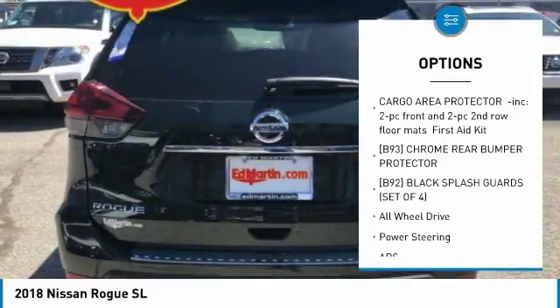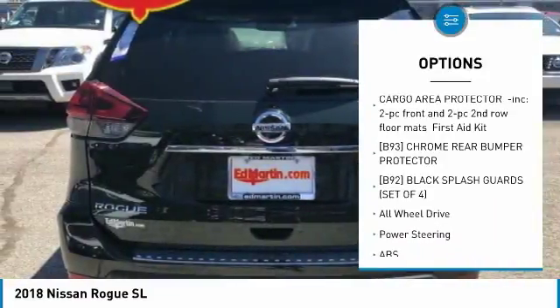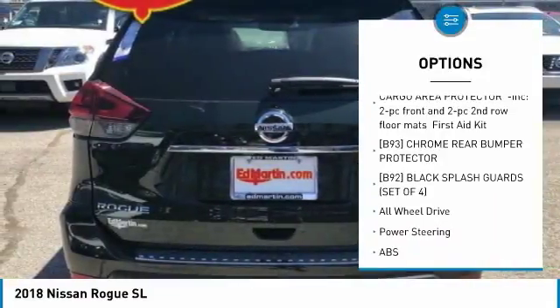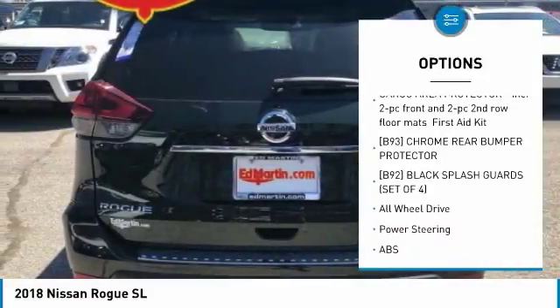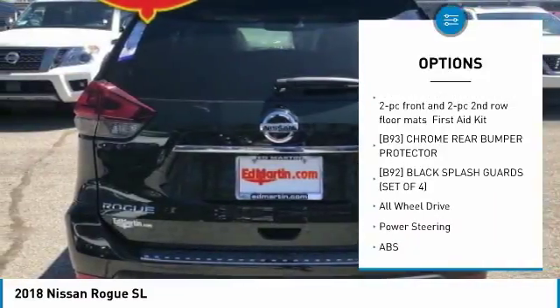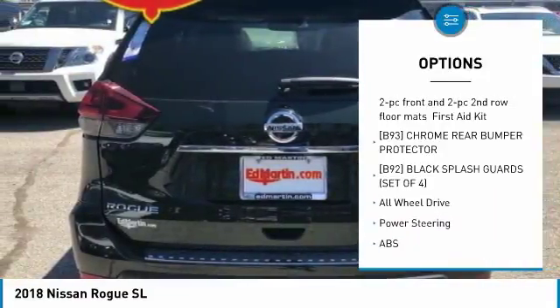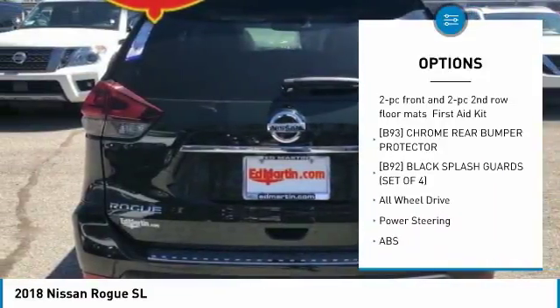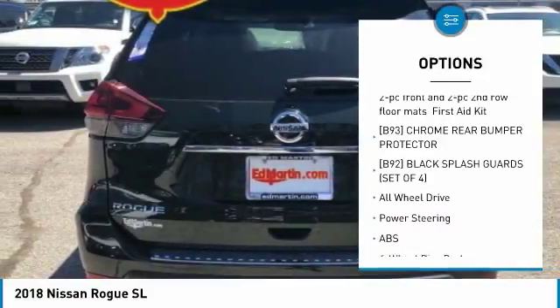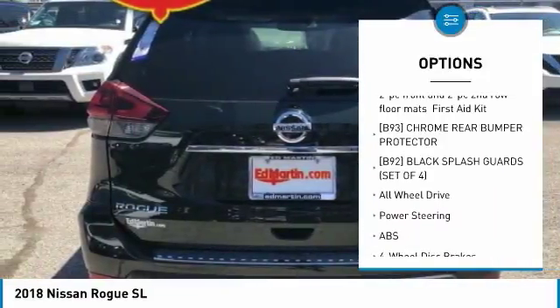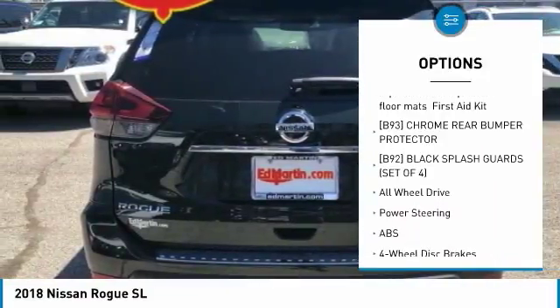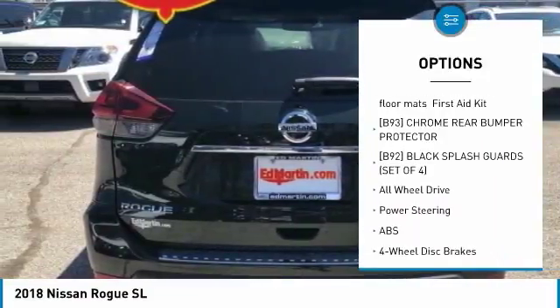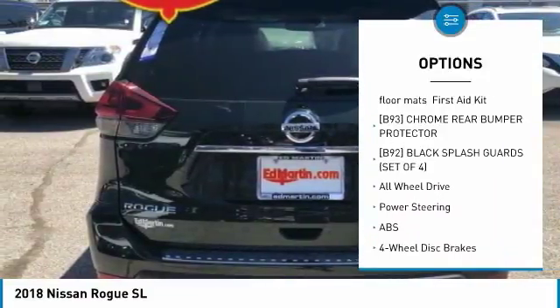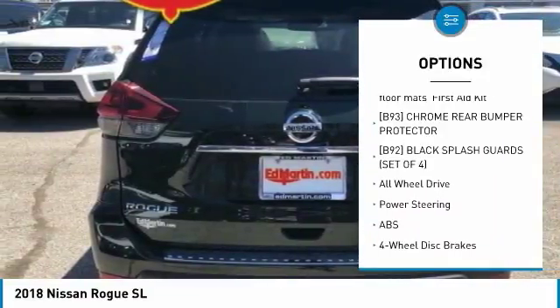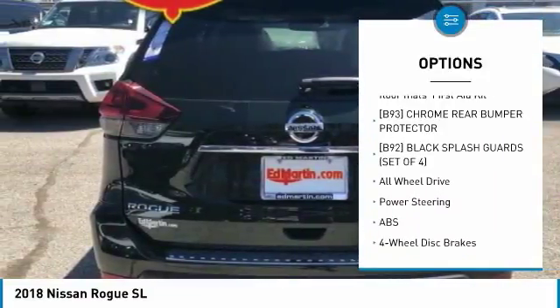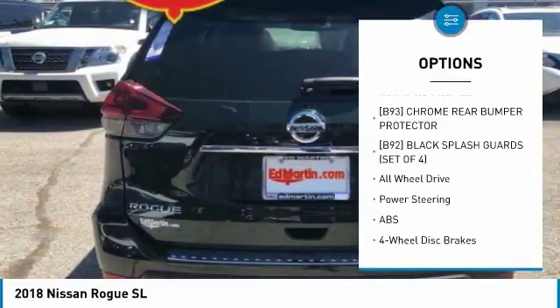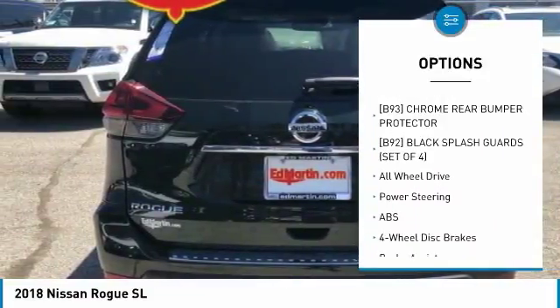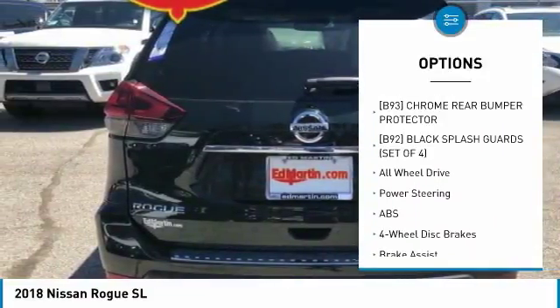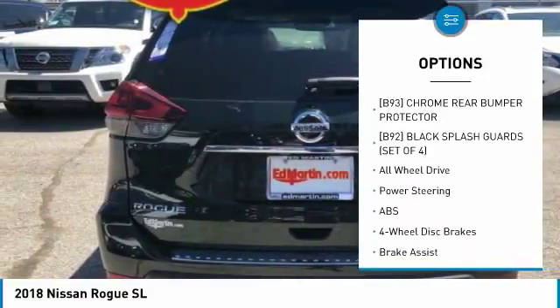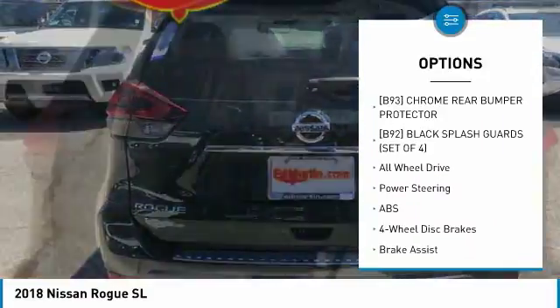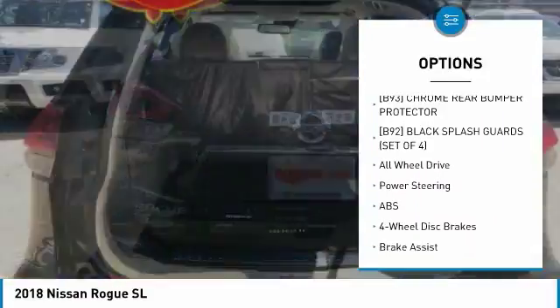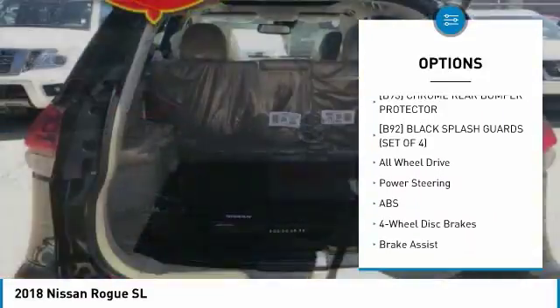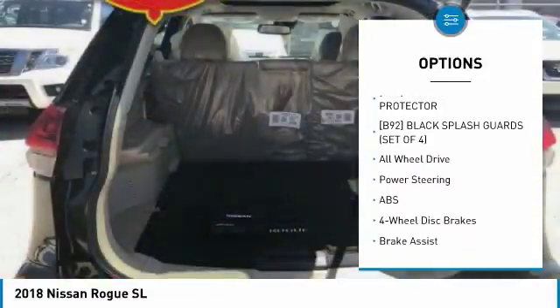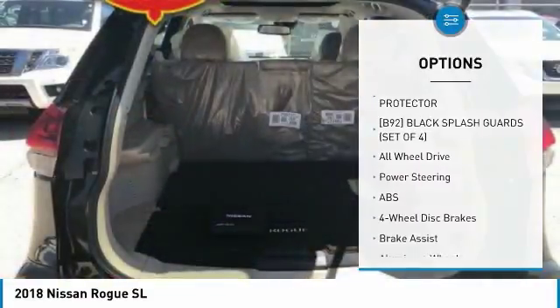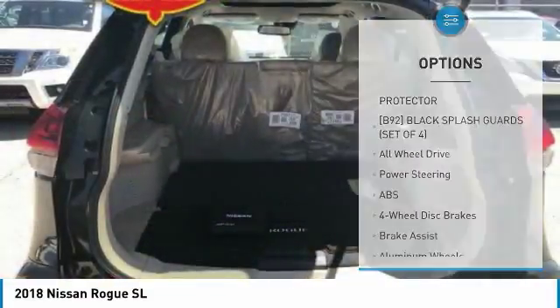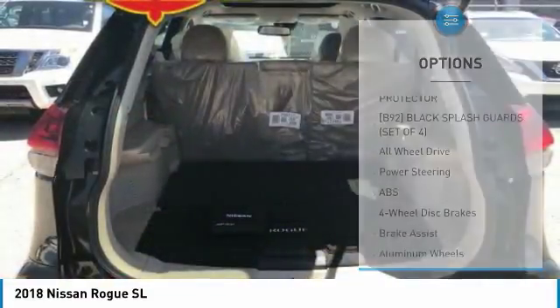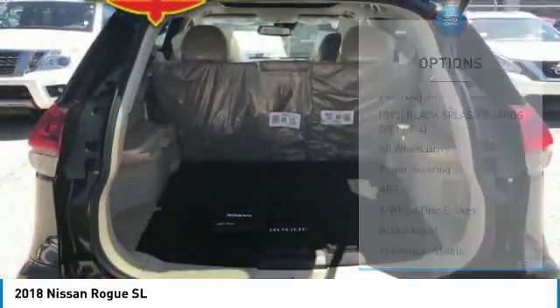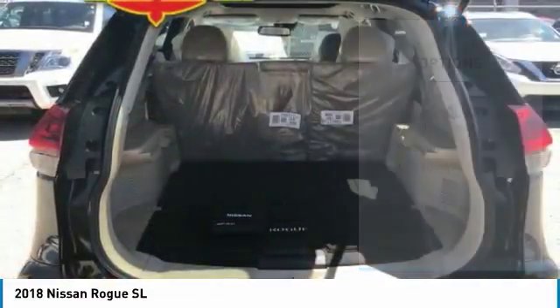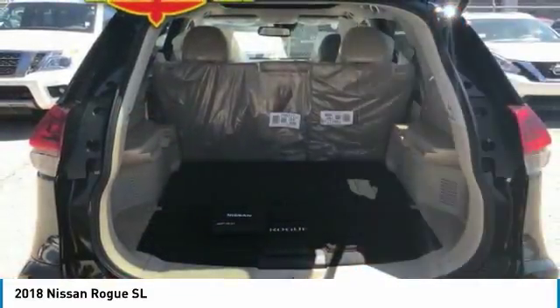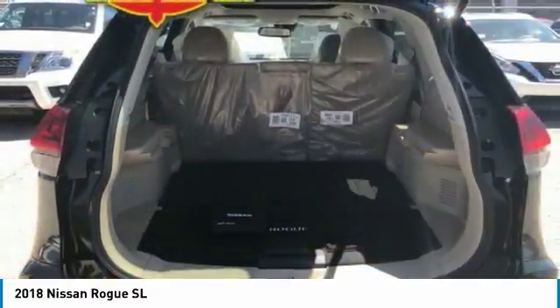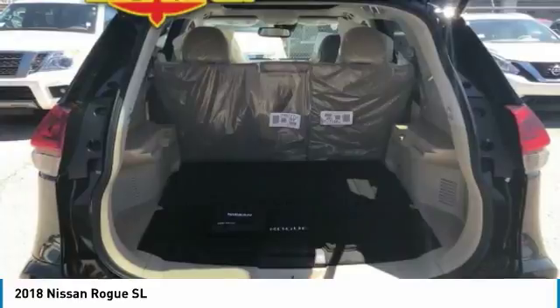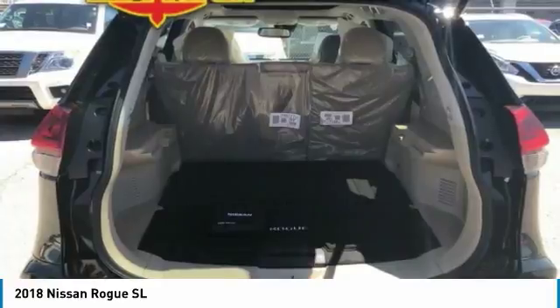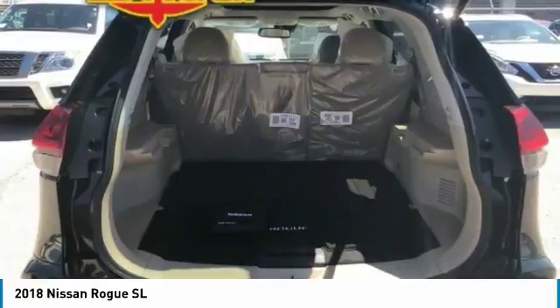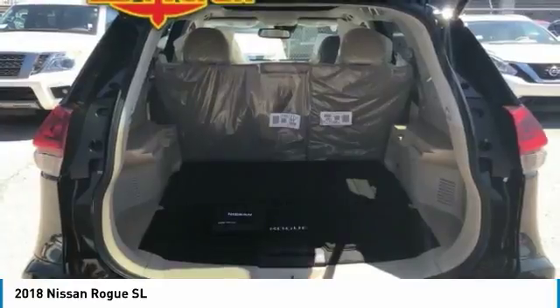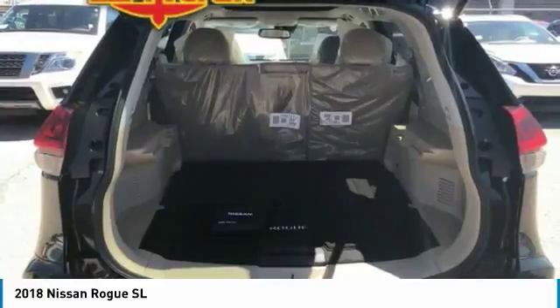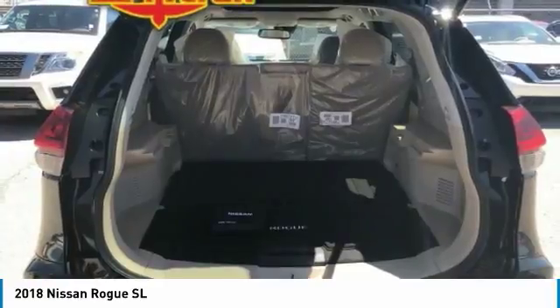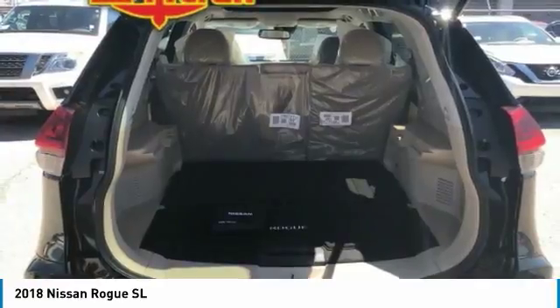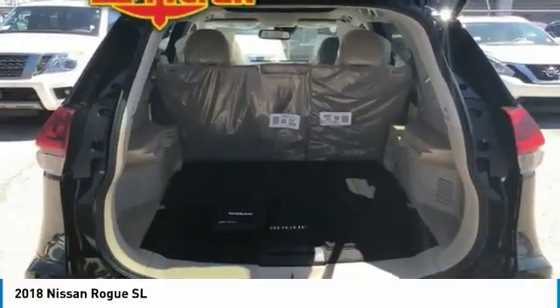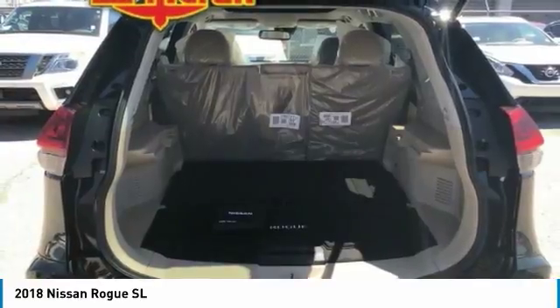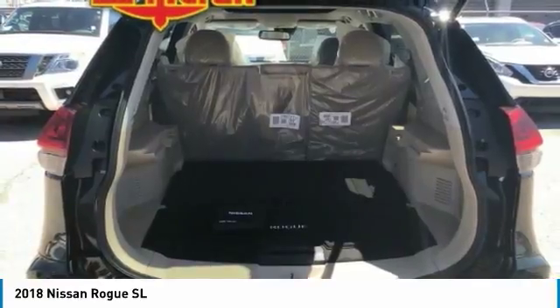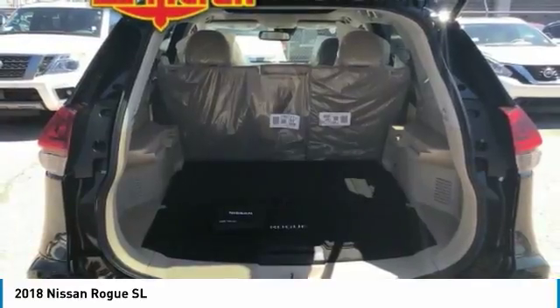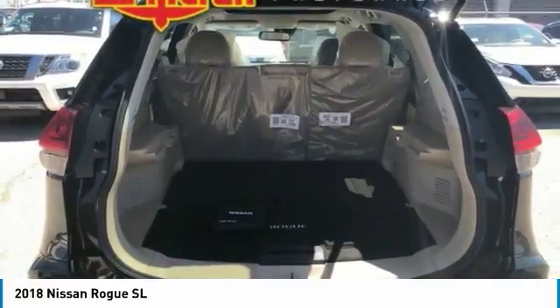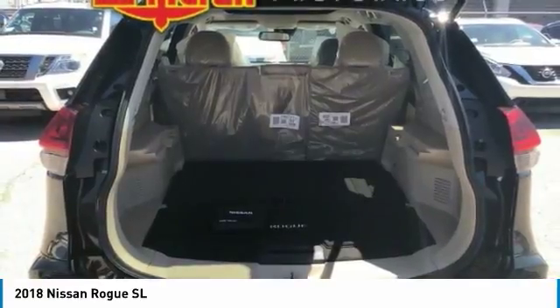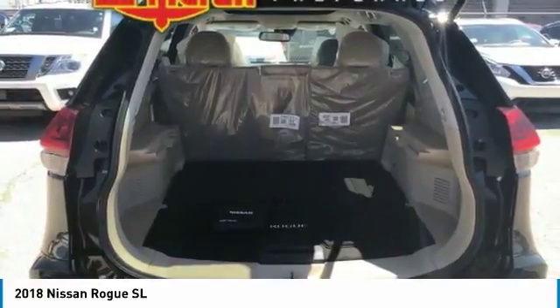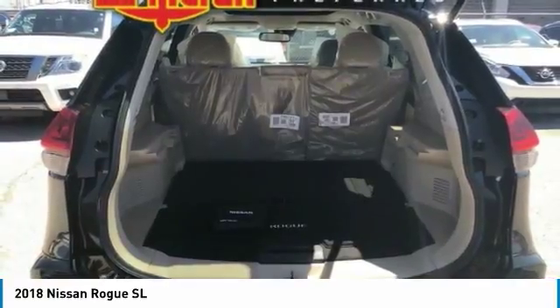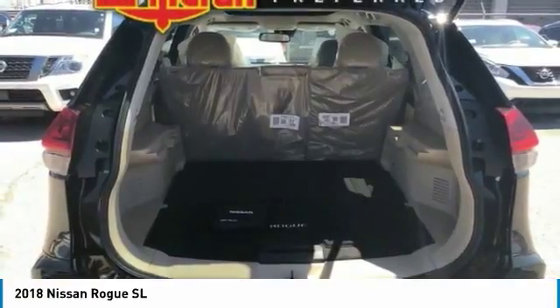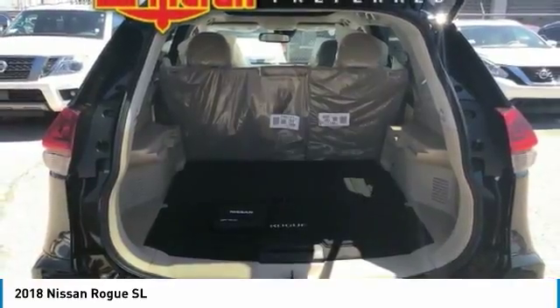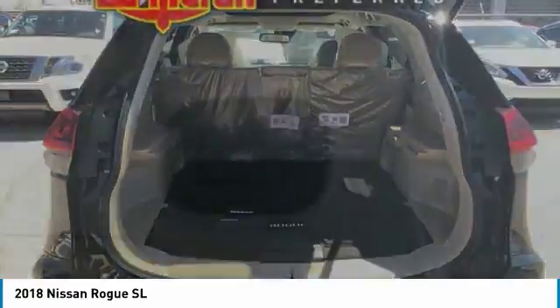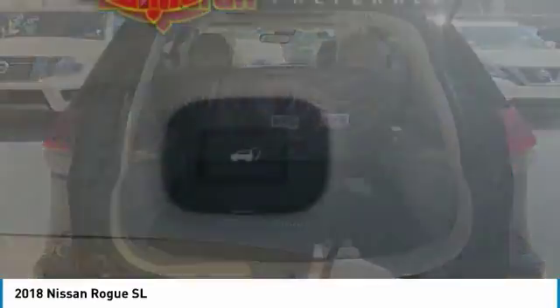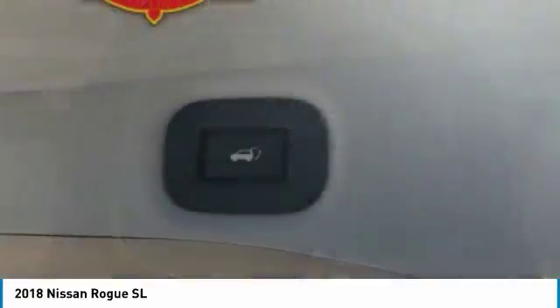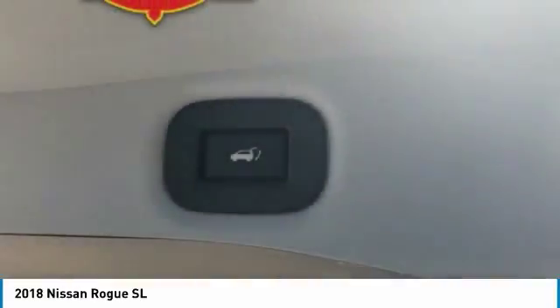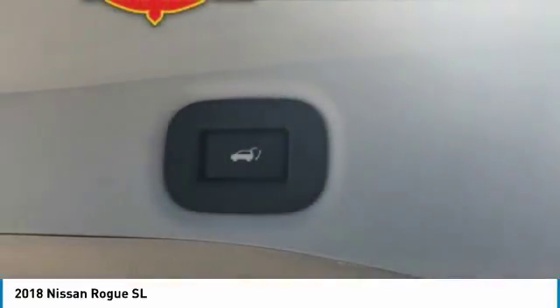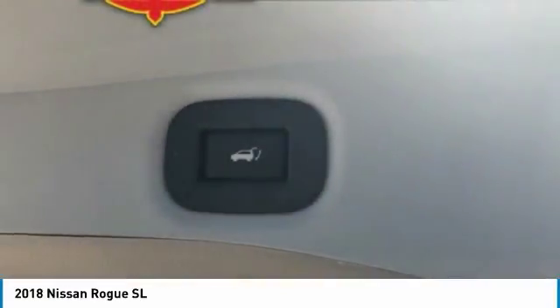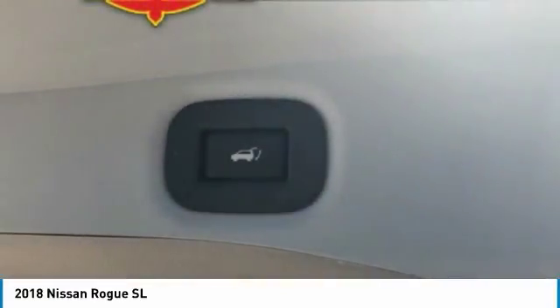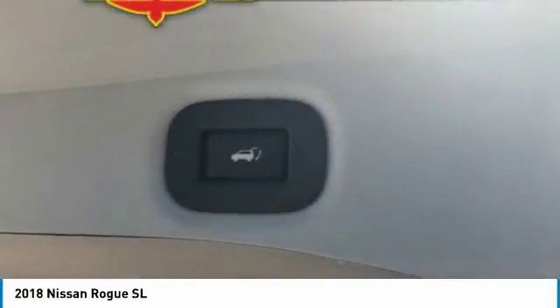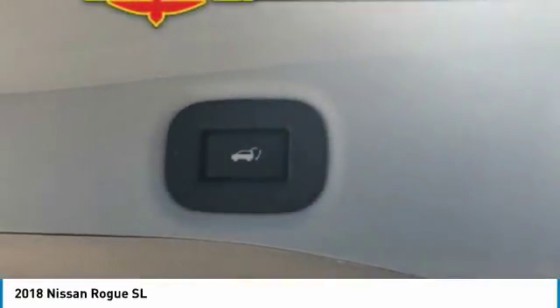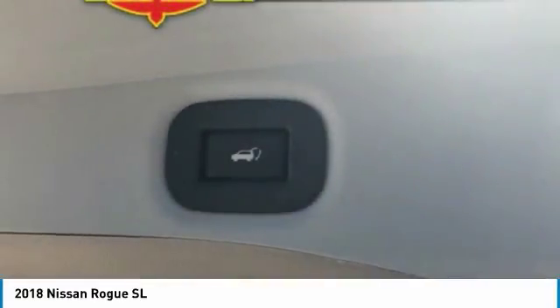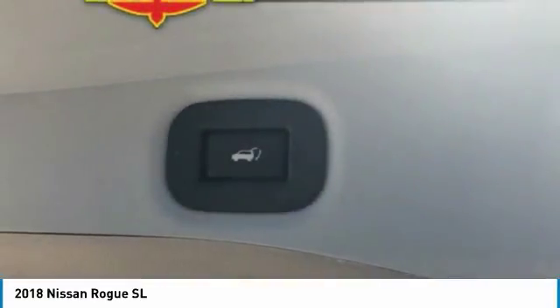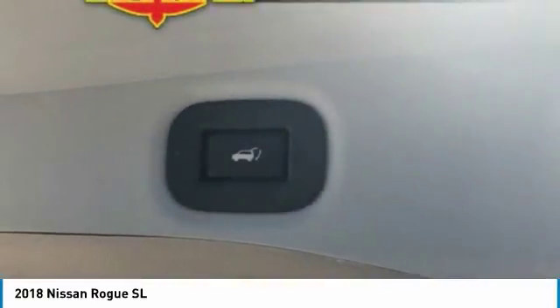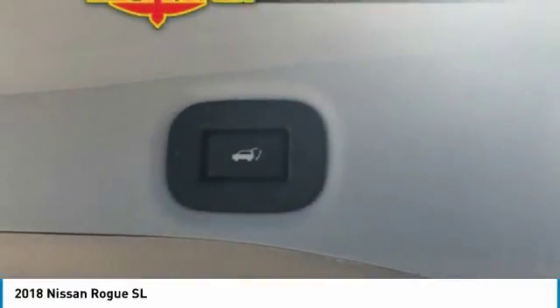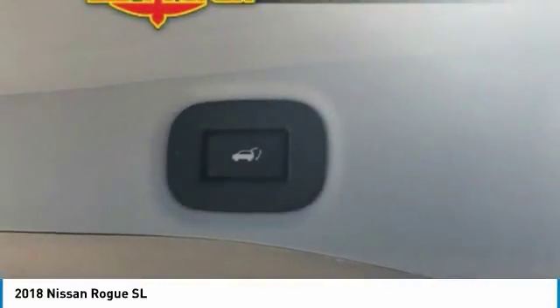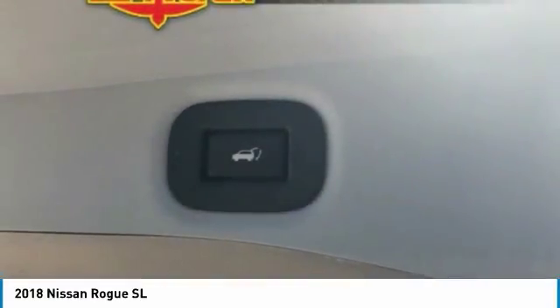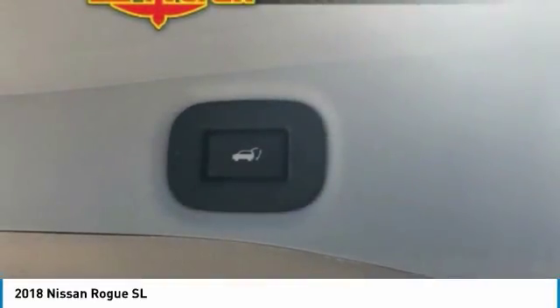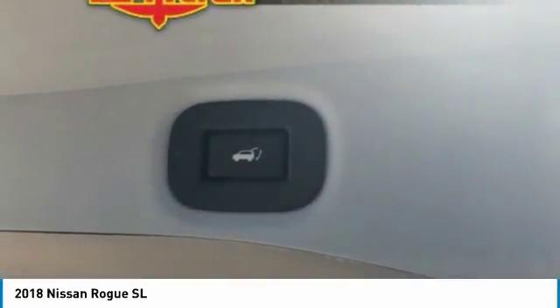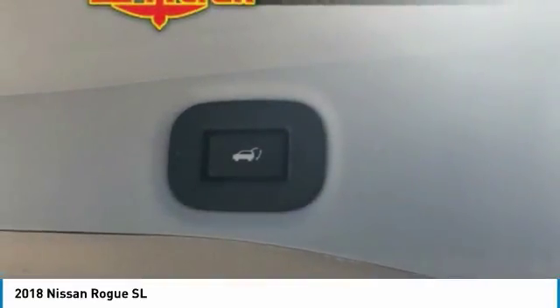All-wheel drive, Bluetooth, power steering, aluminum wheels, four-wheel disc brakes, and rear defrost.